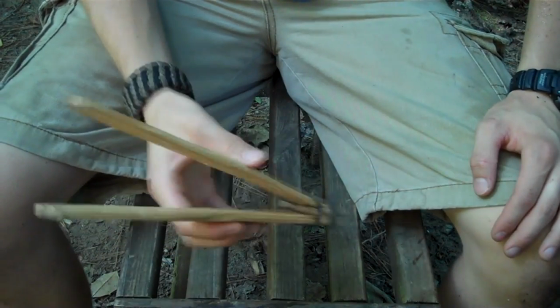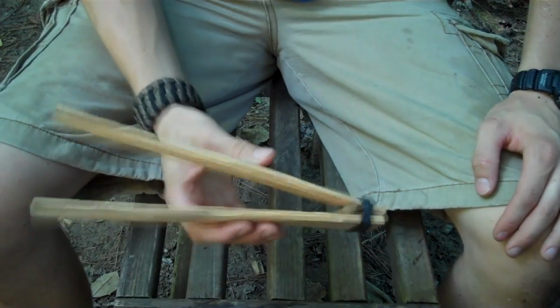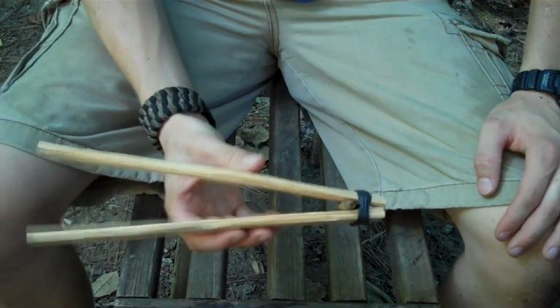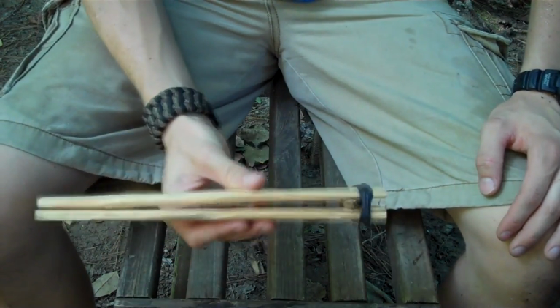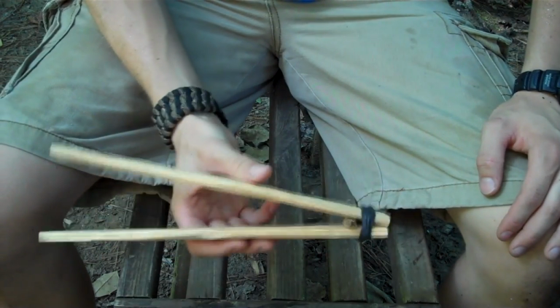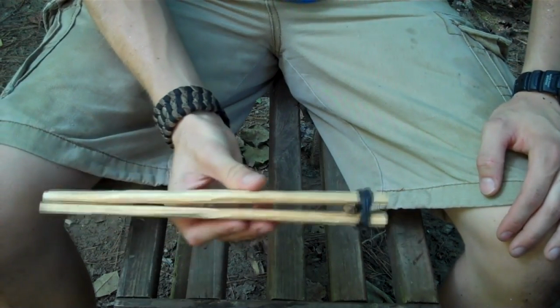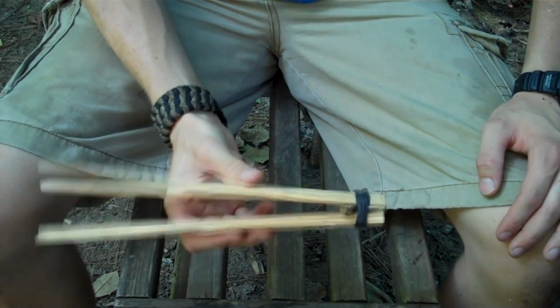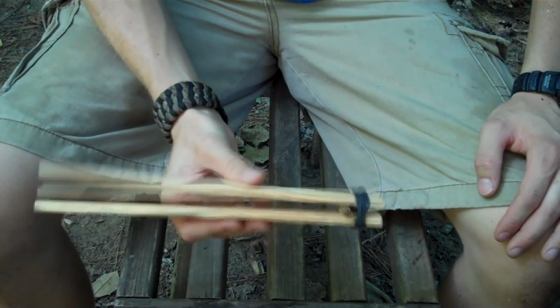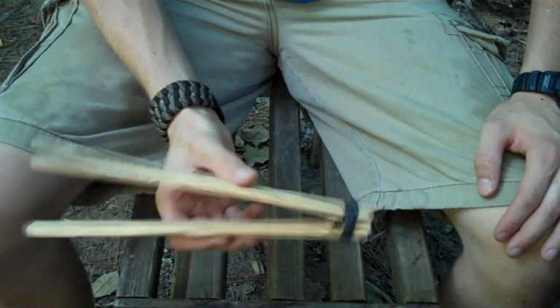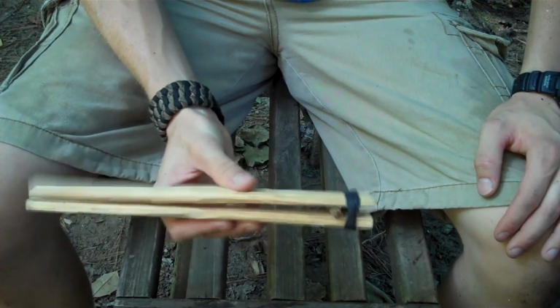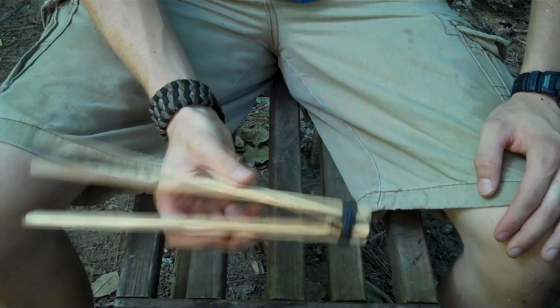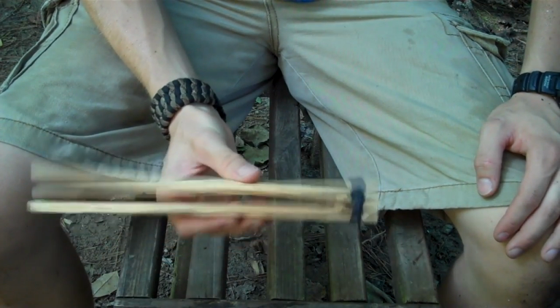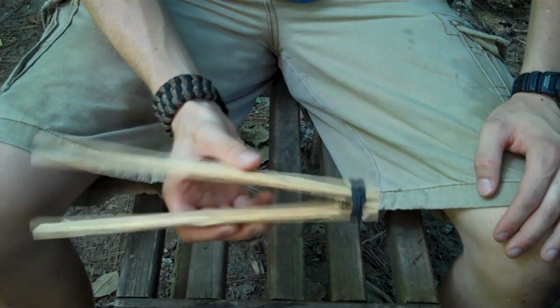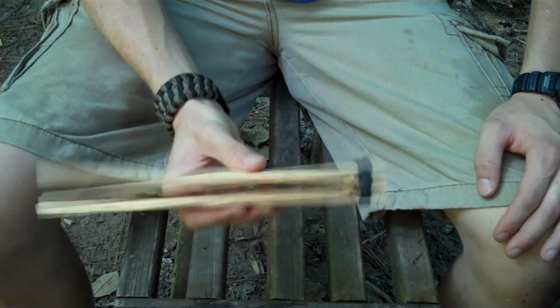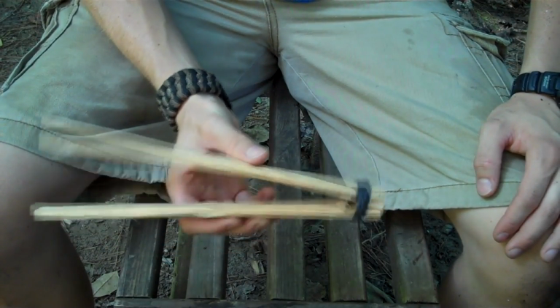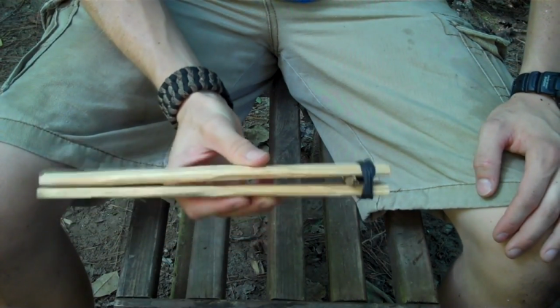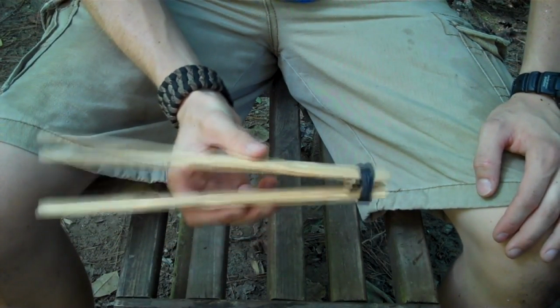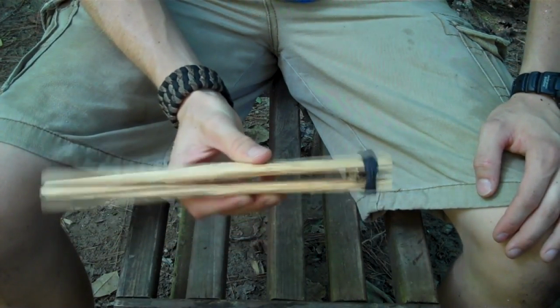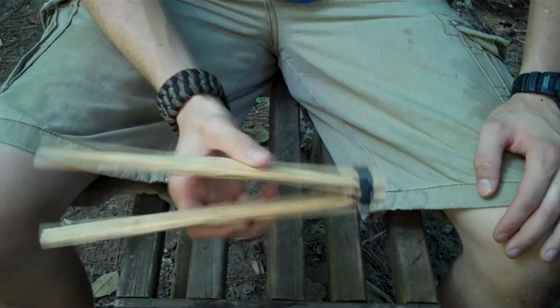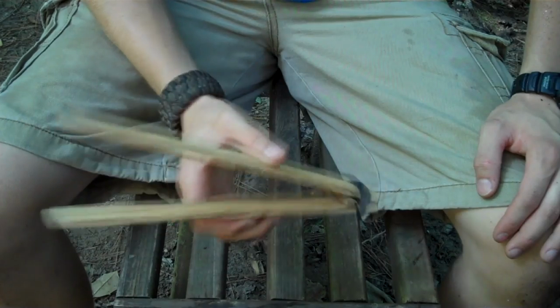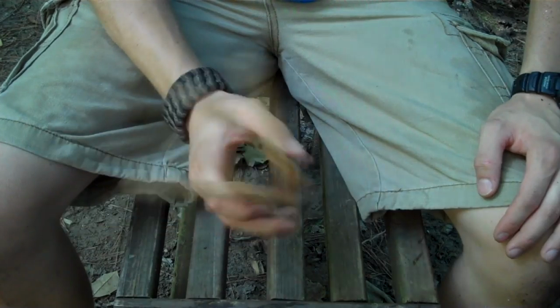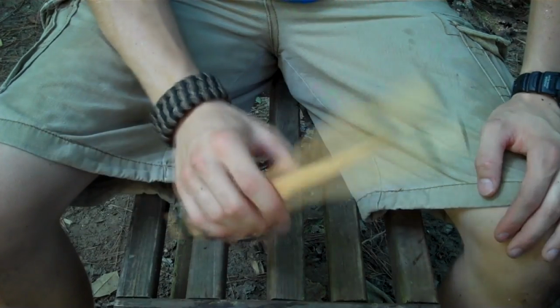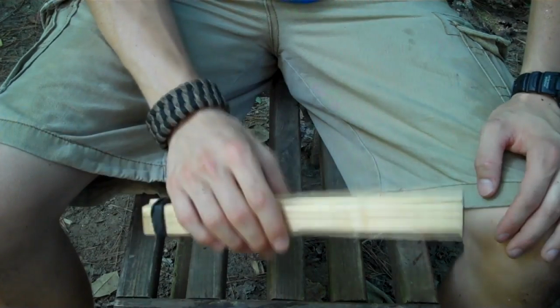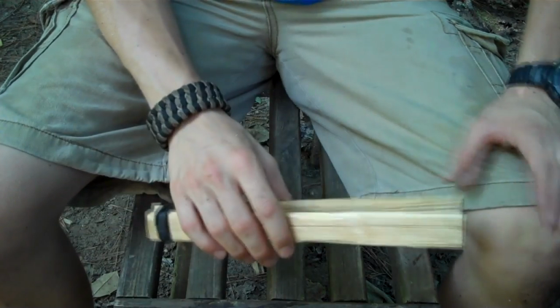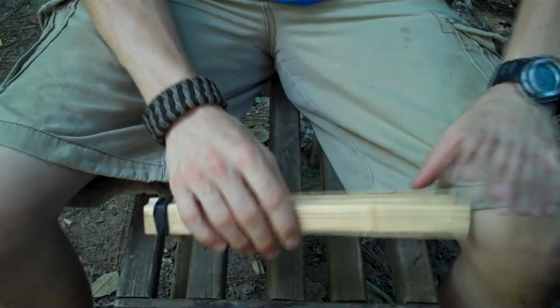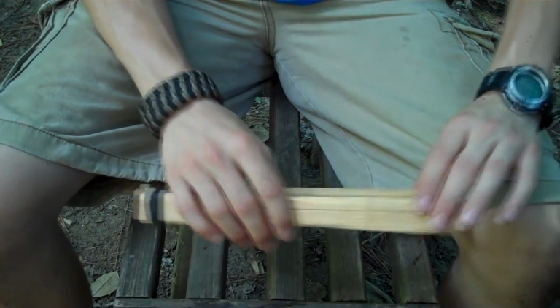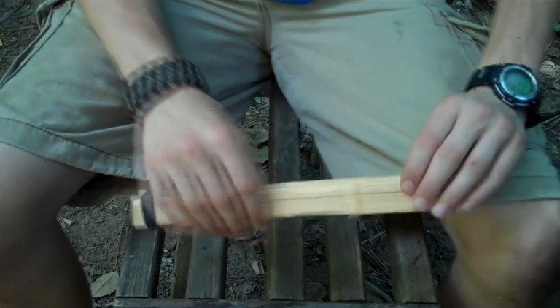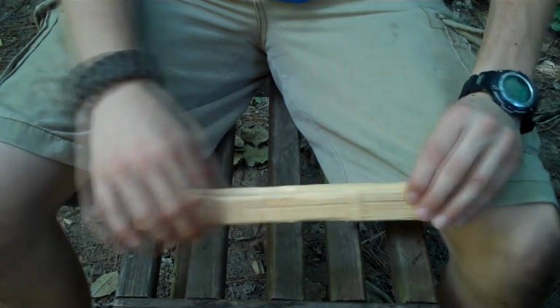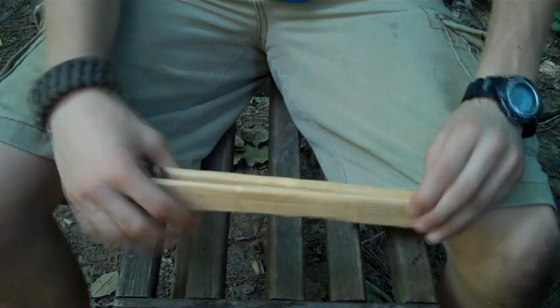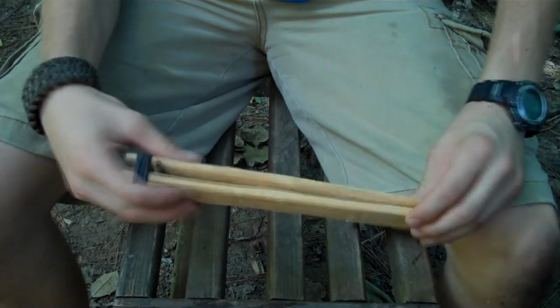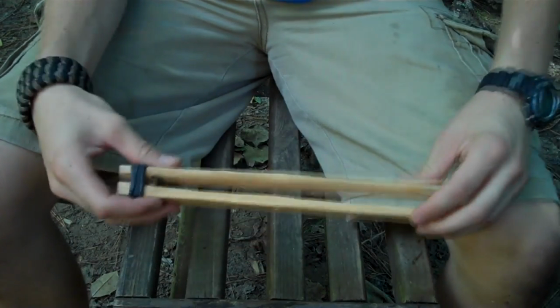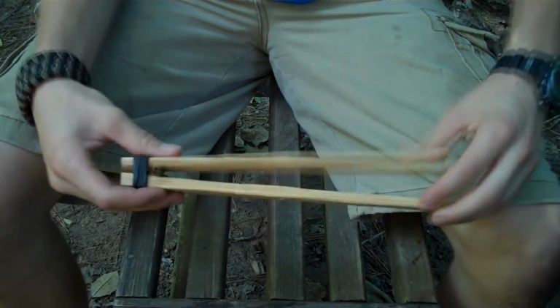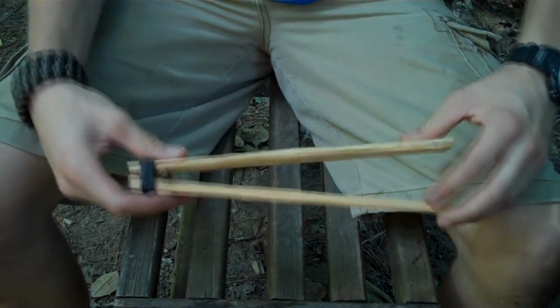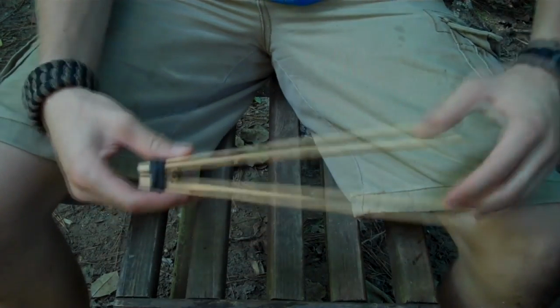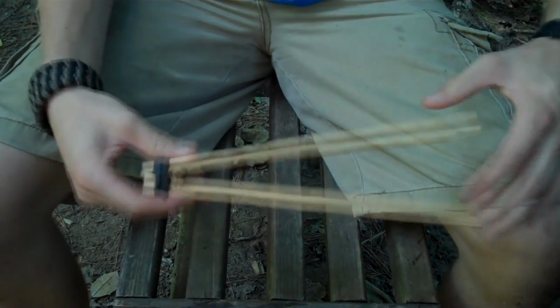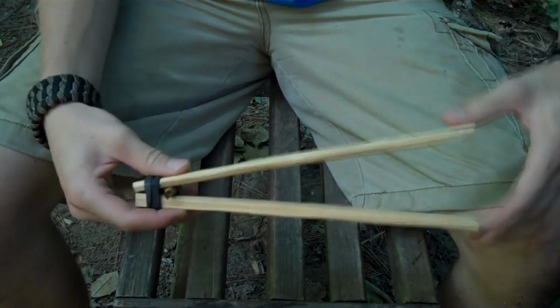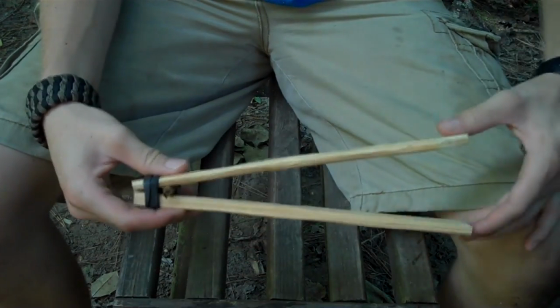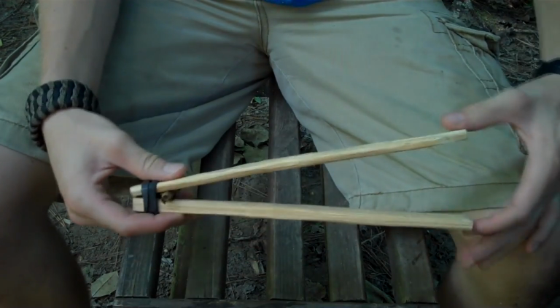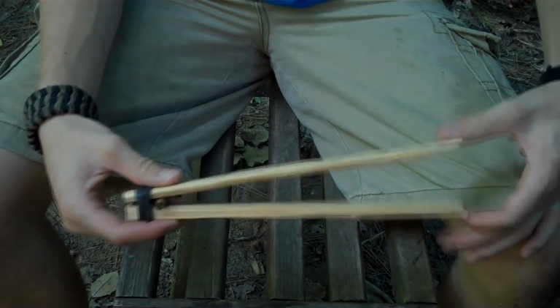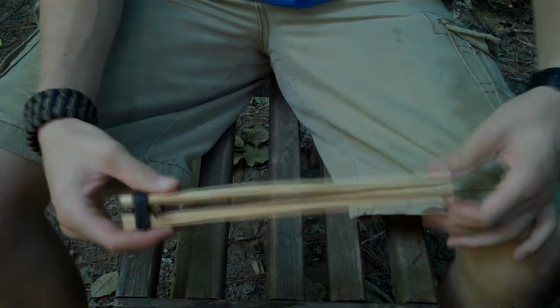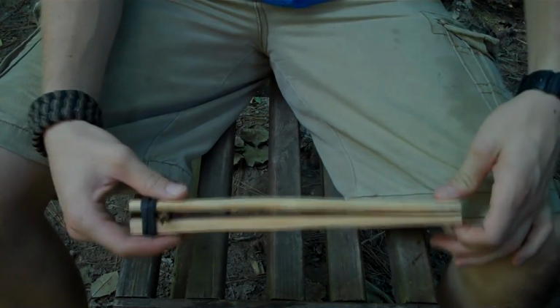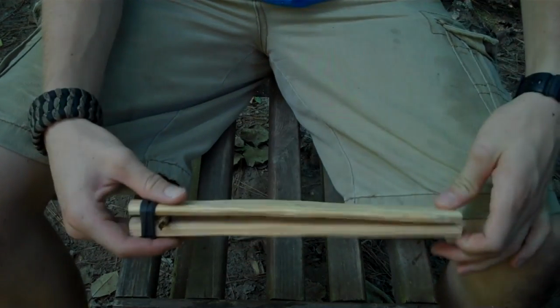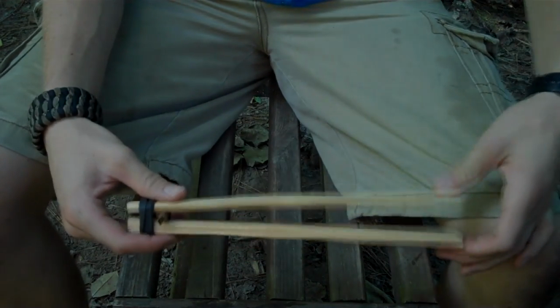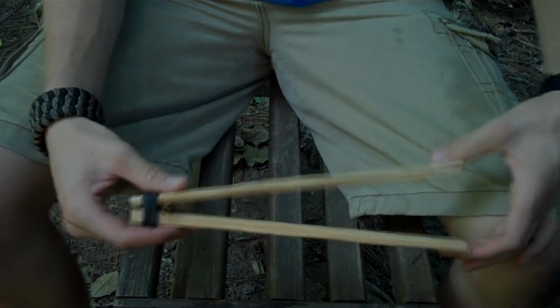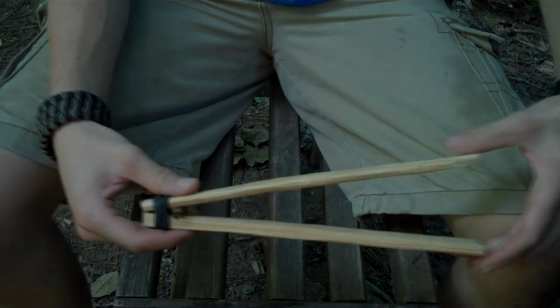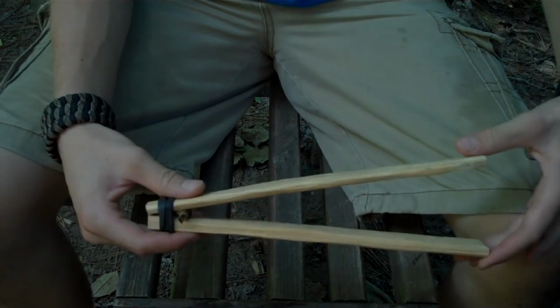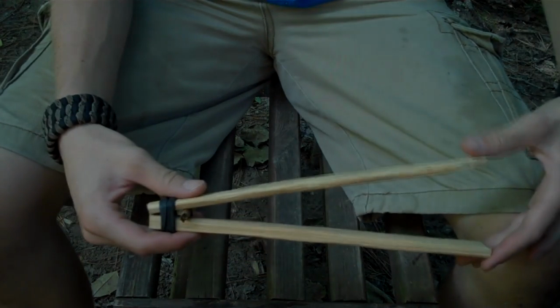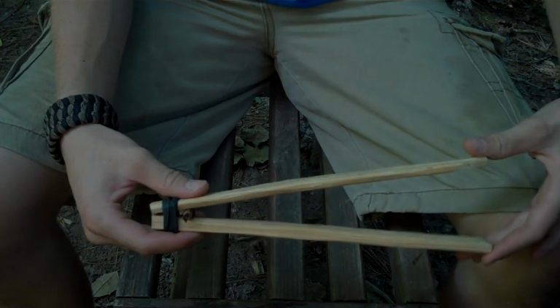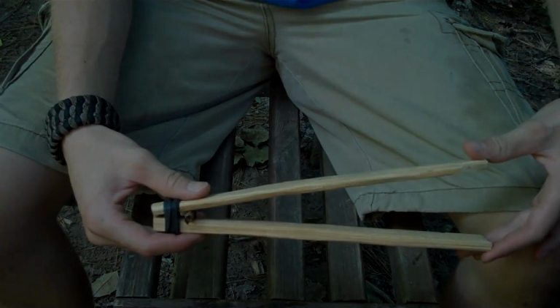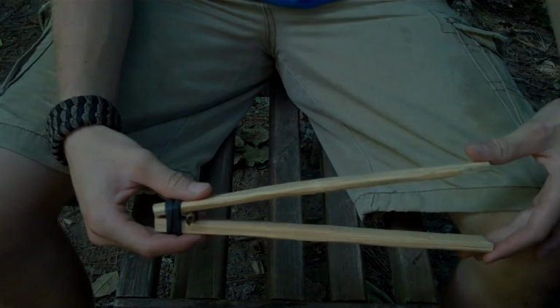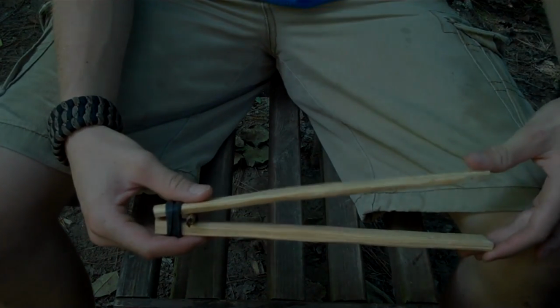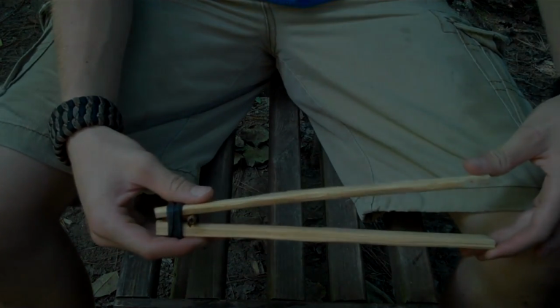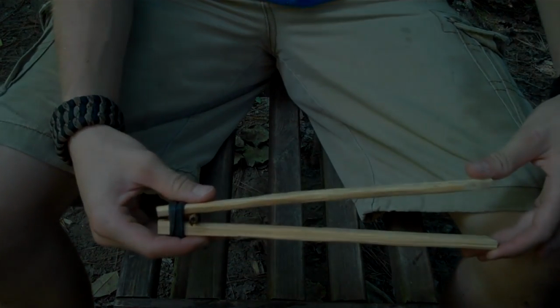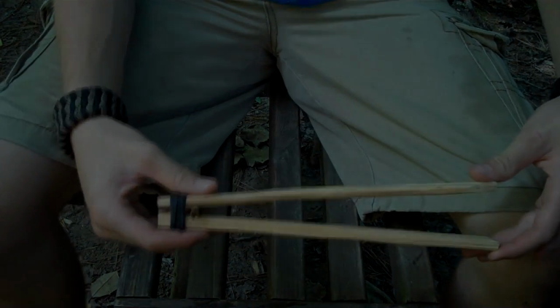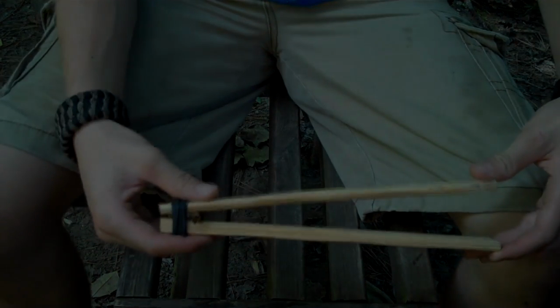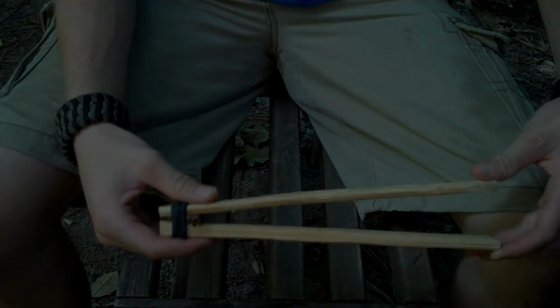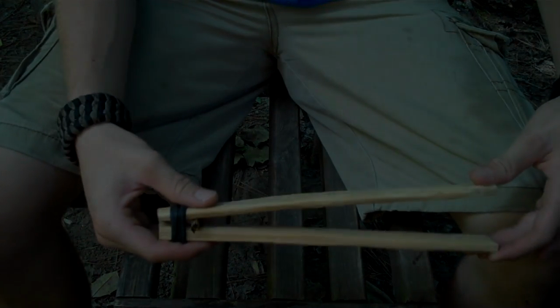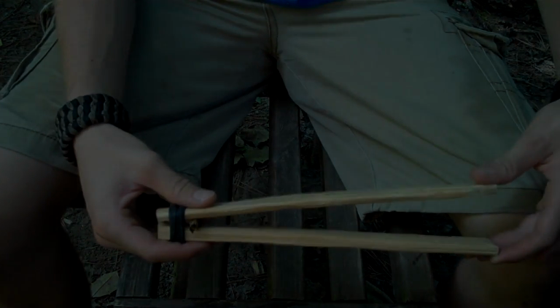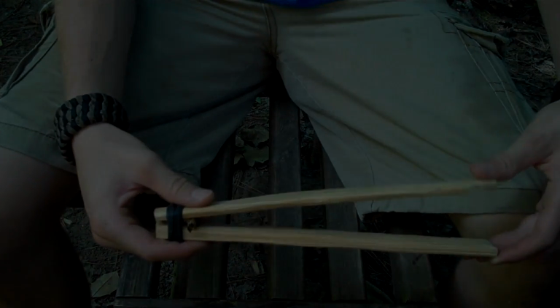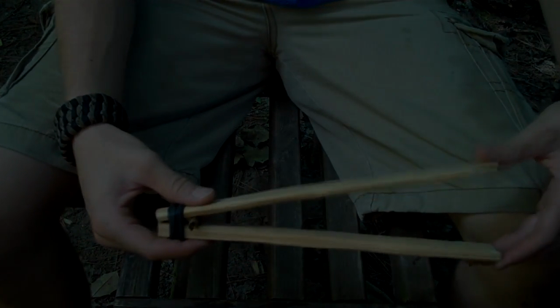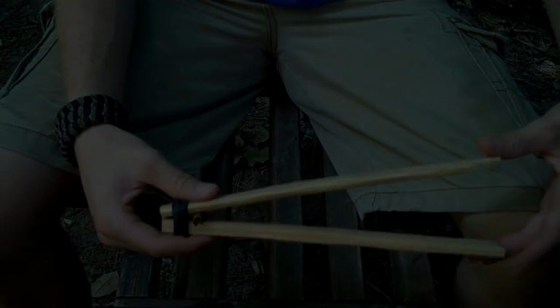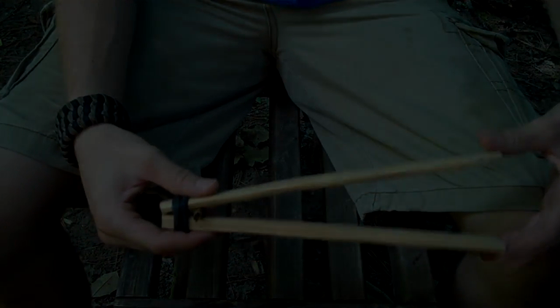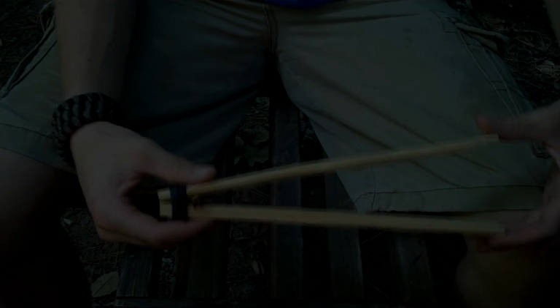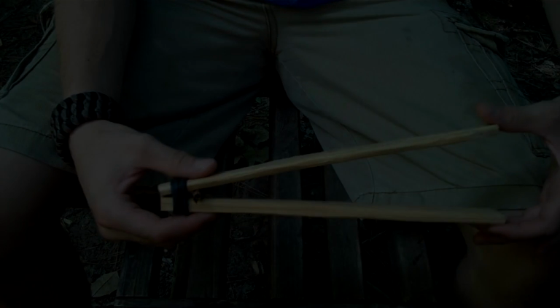And right there you've got a real nice pair of tongs. Thank you guys for watching, hope you enjoyed that little trick. Have a good day and I'll see you on the next video.